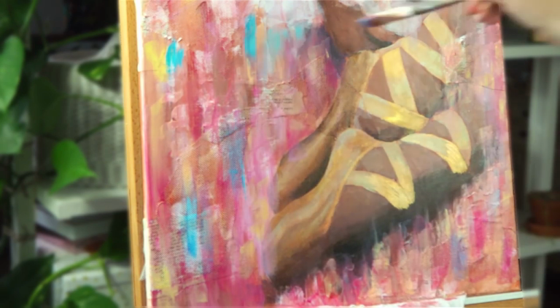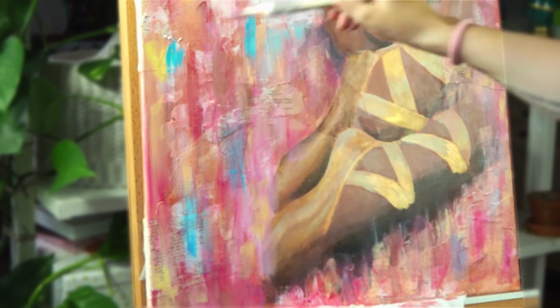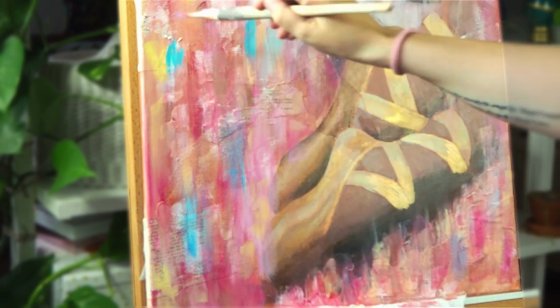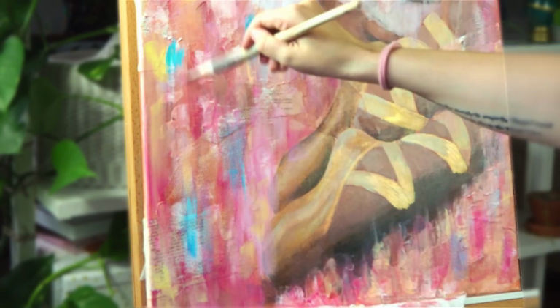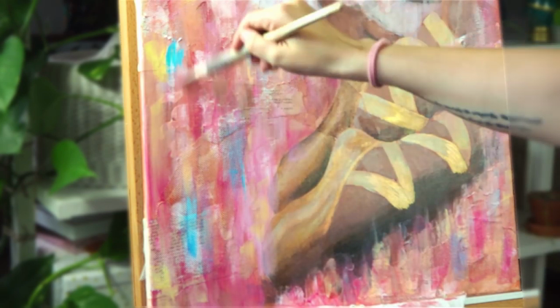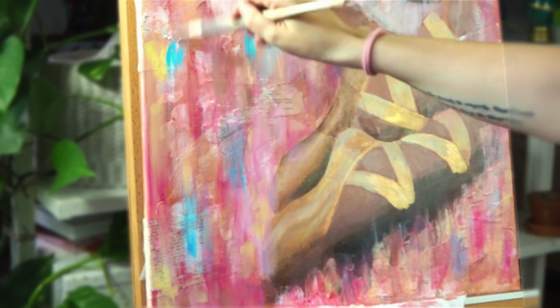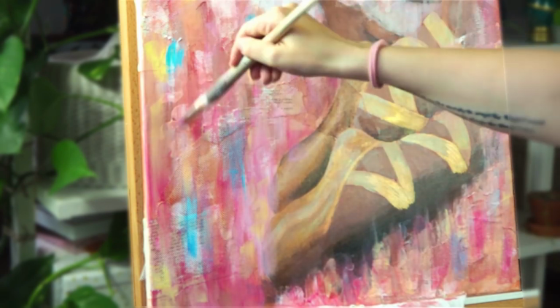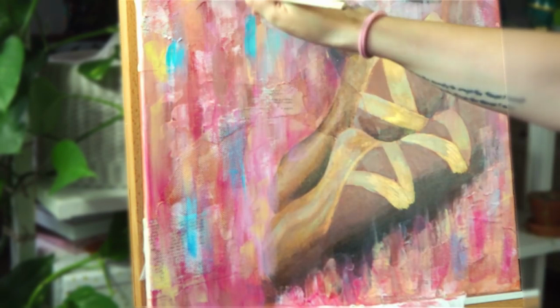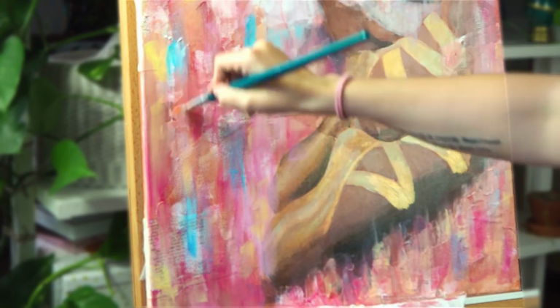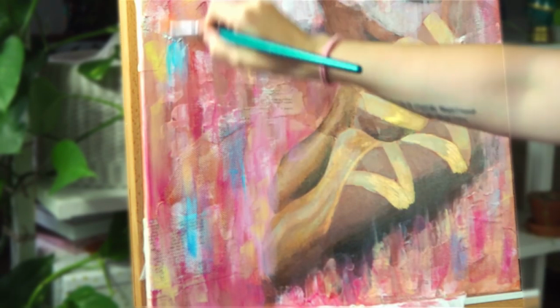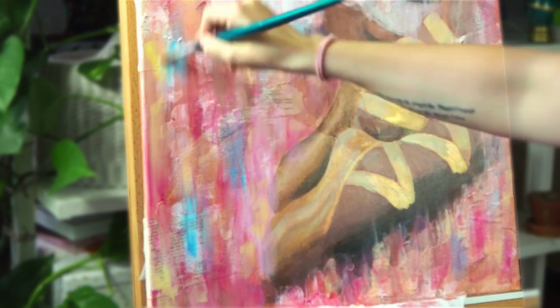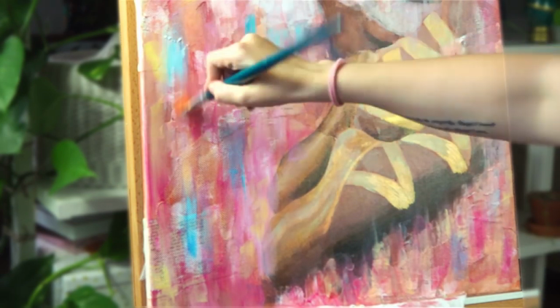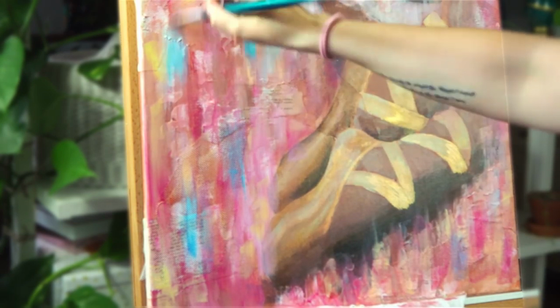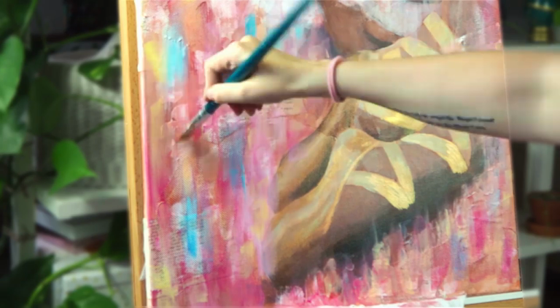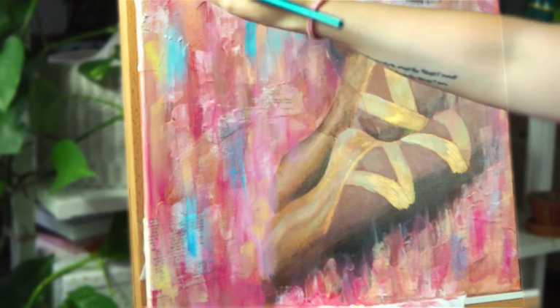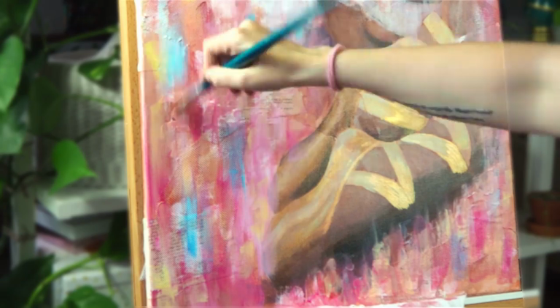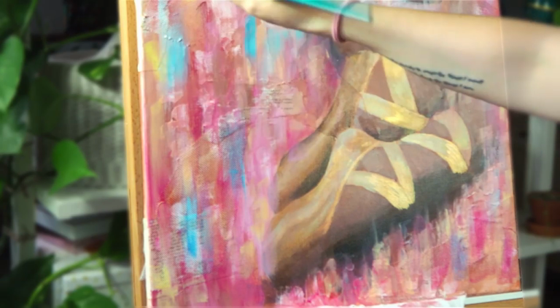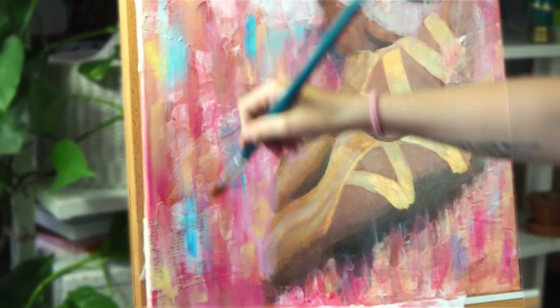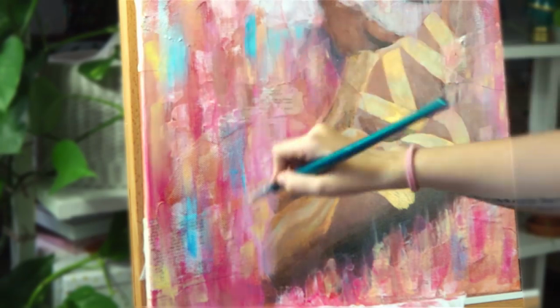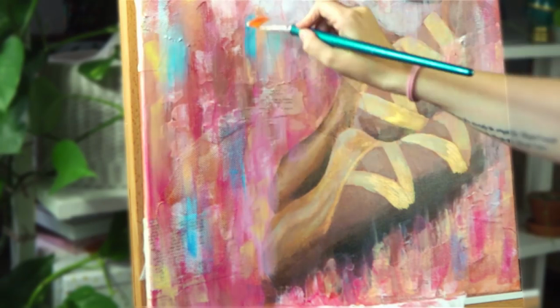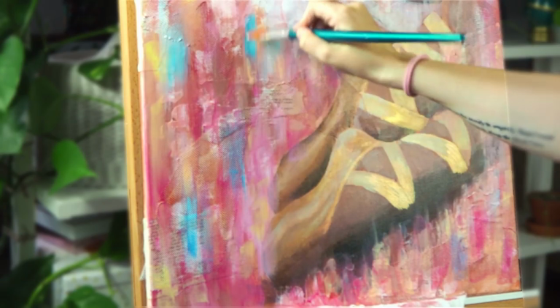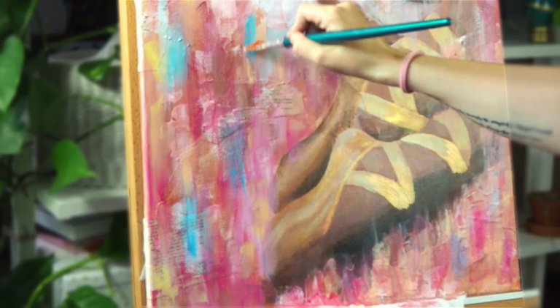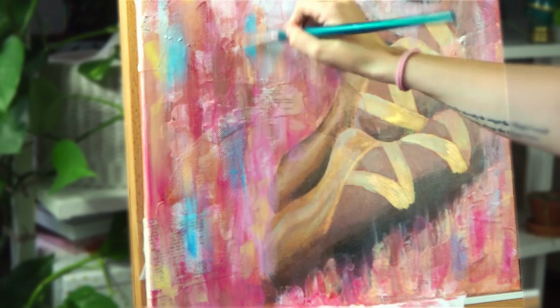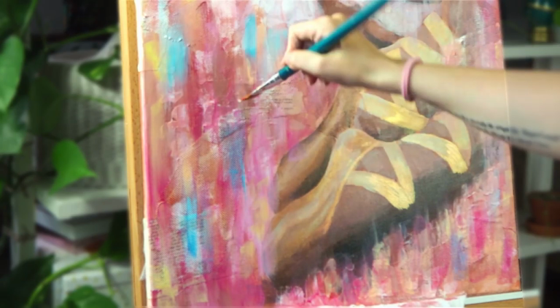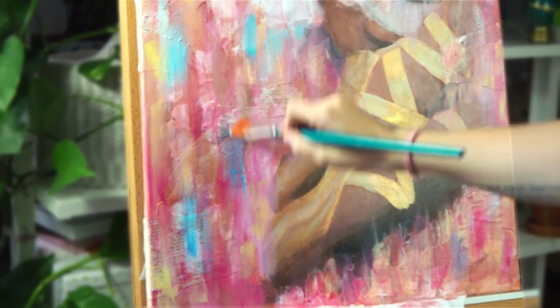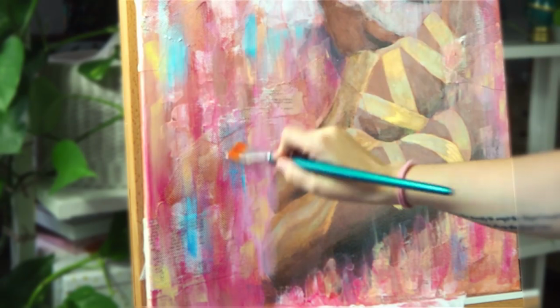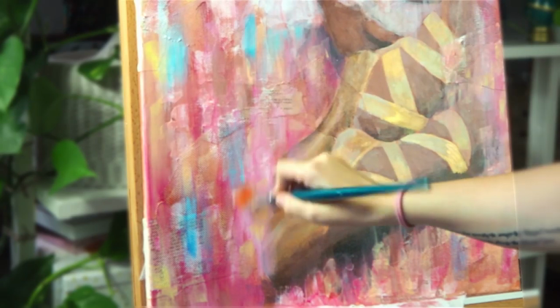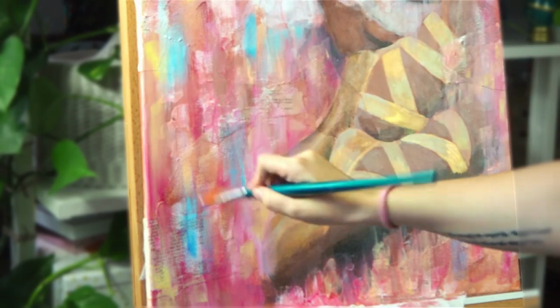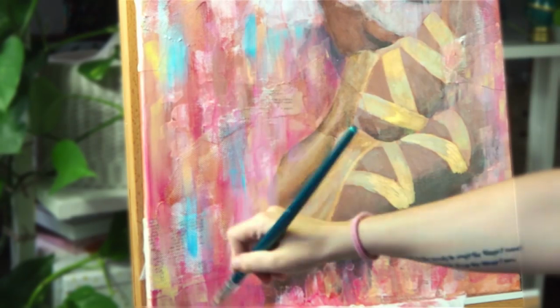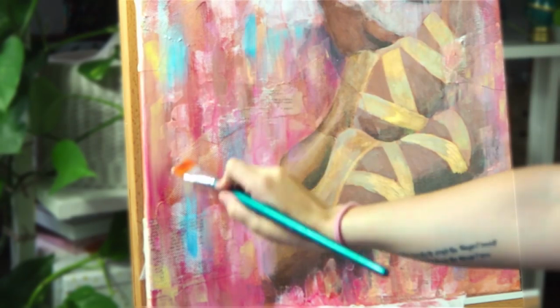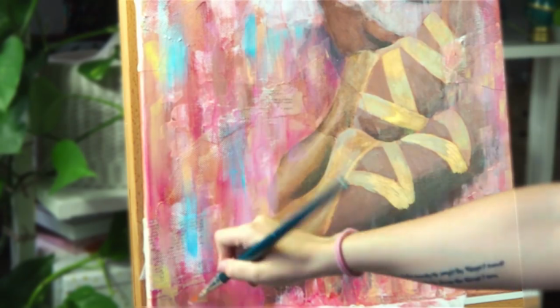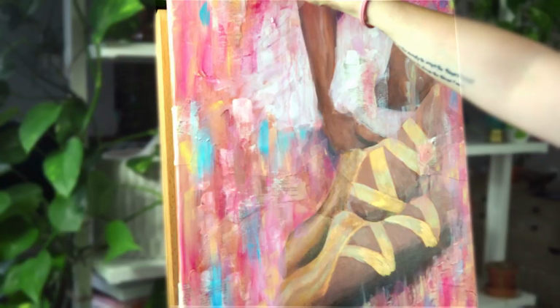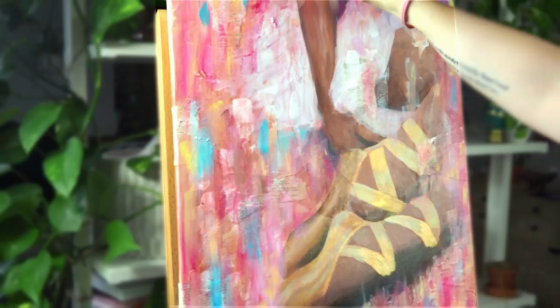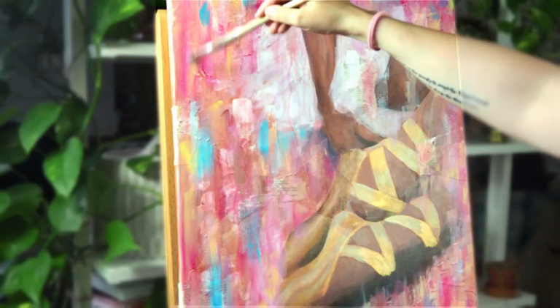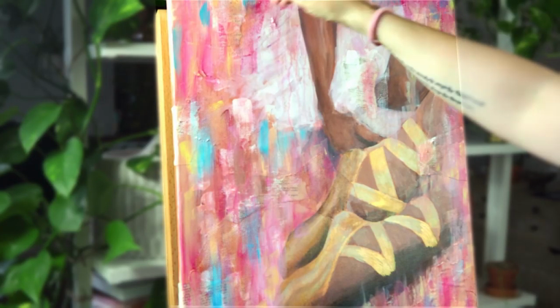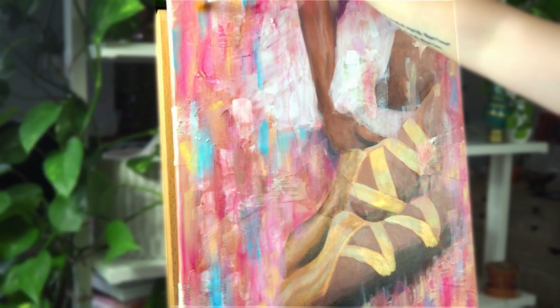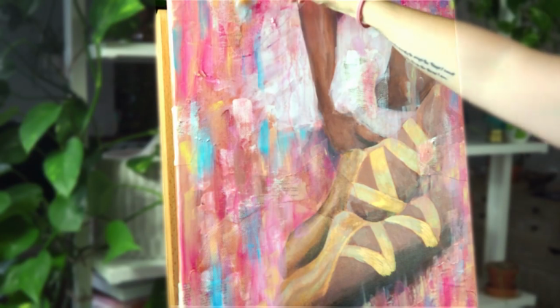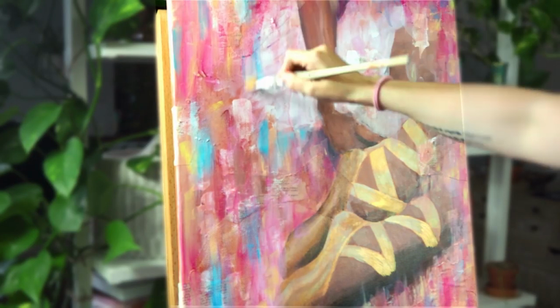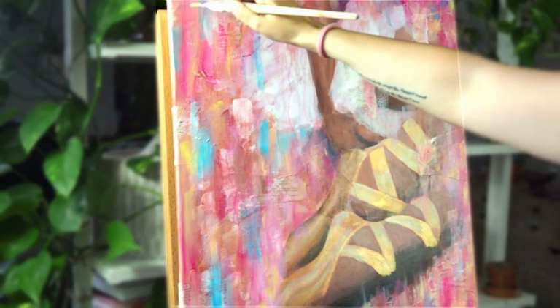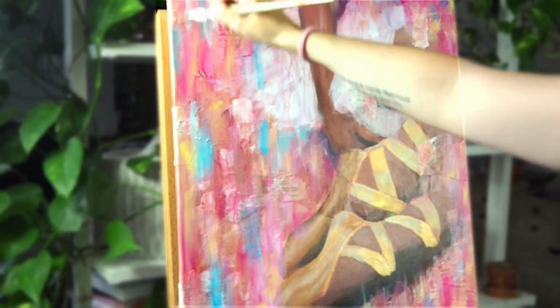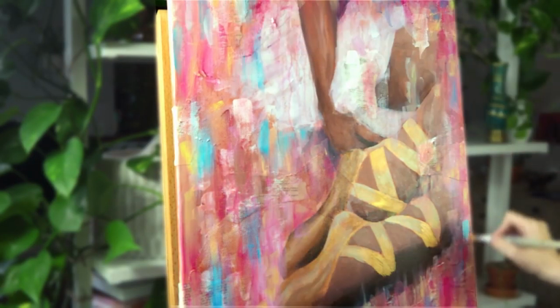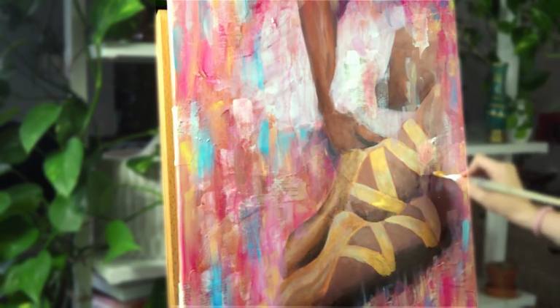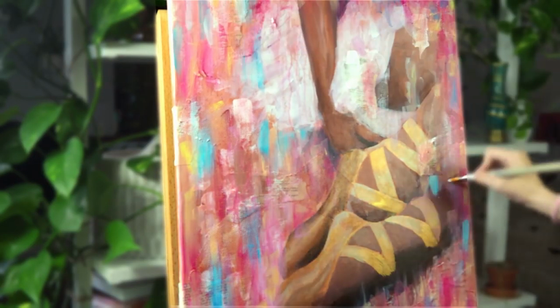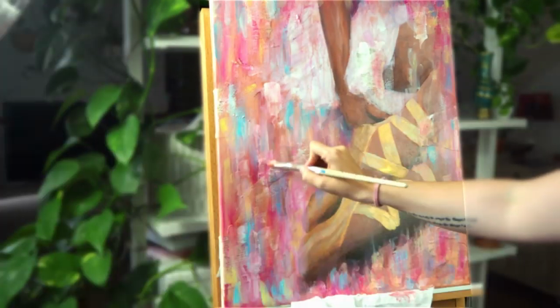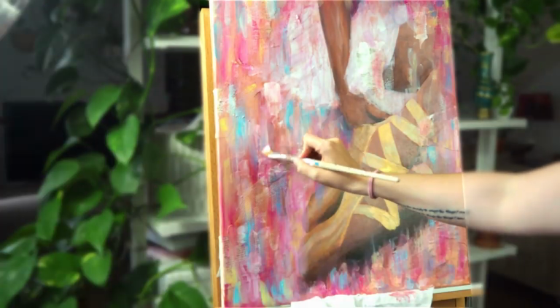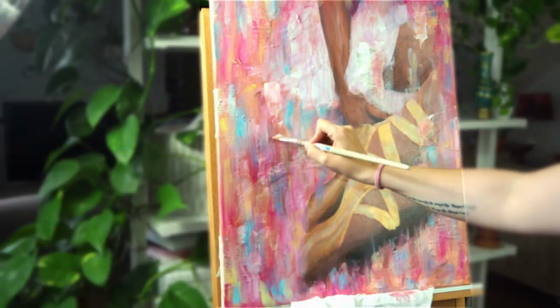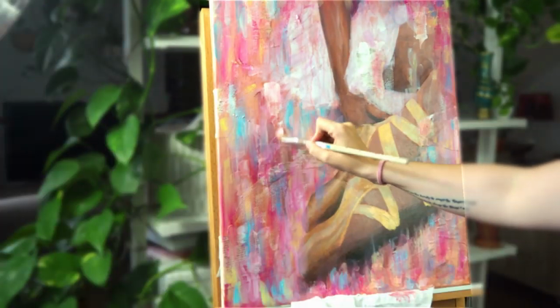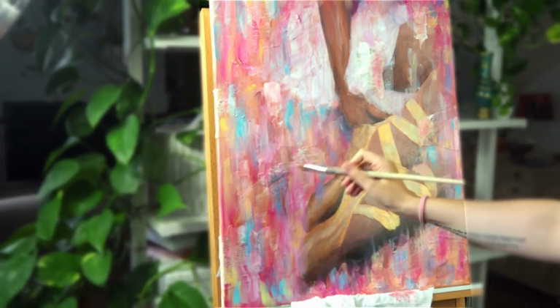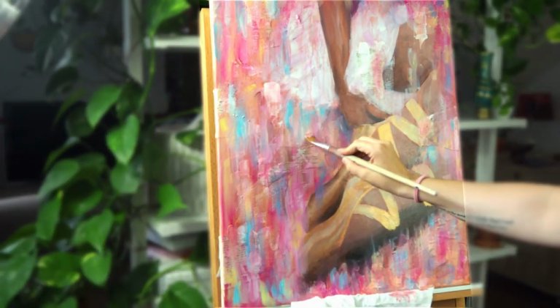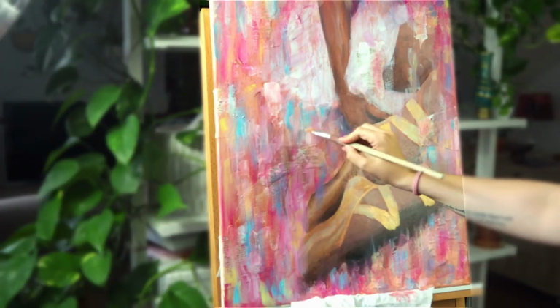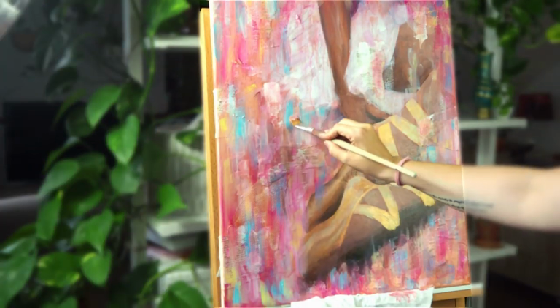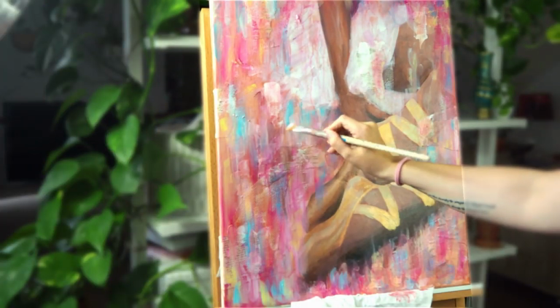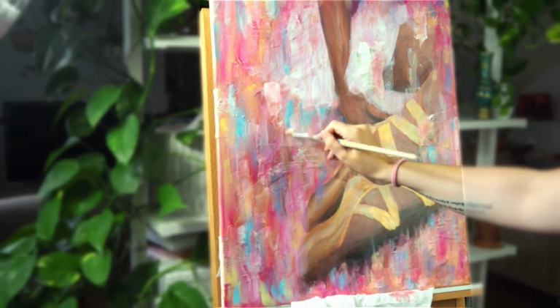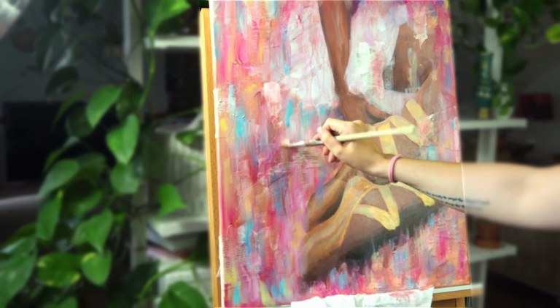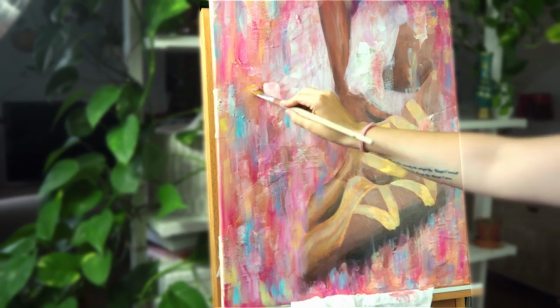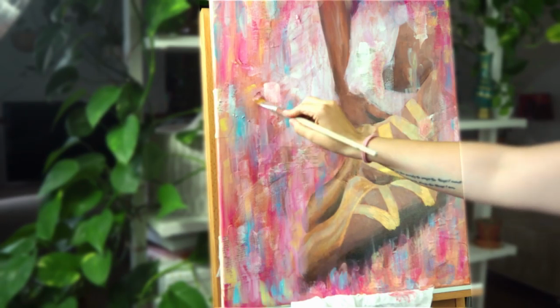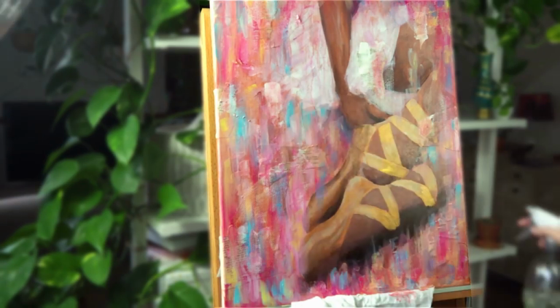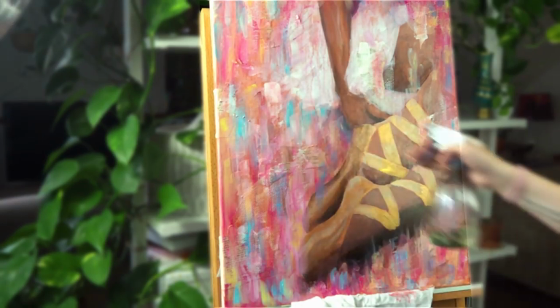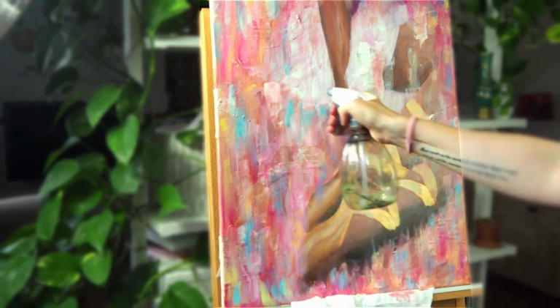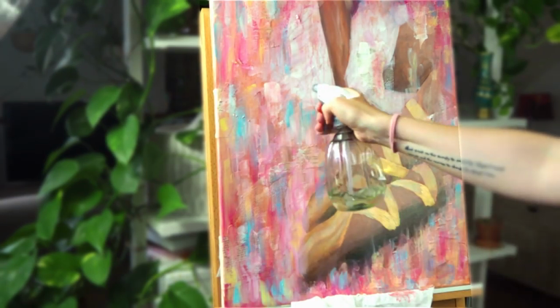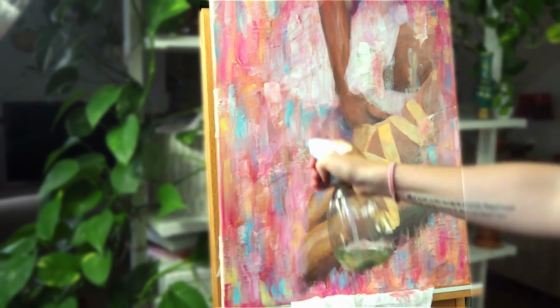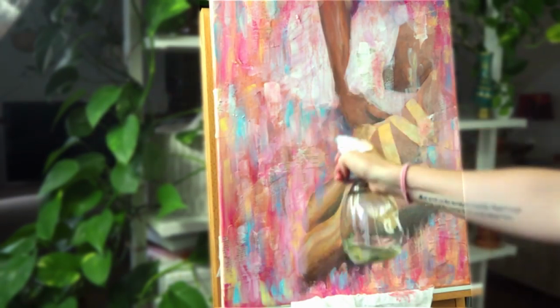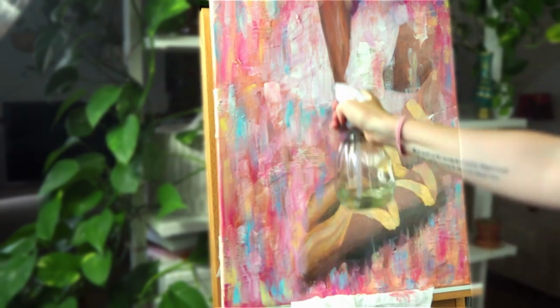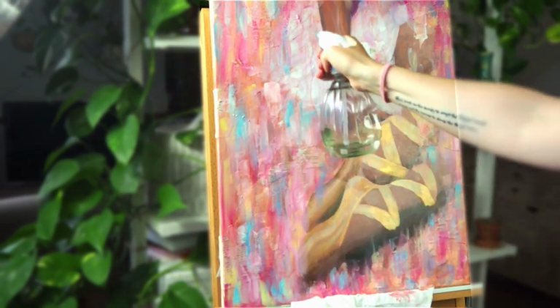Here you can see that I decided to add more color to the background — I'm just dry brushing with this beautiful sky blue color.